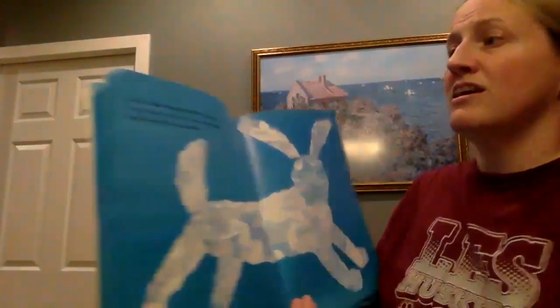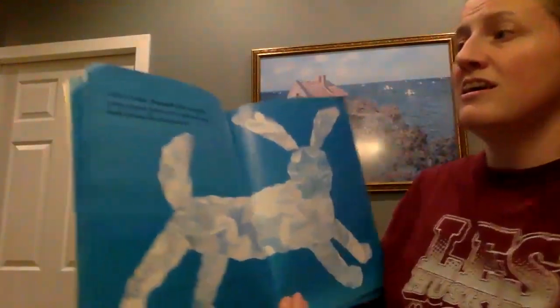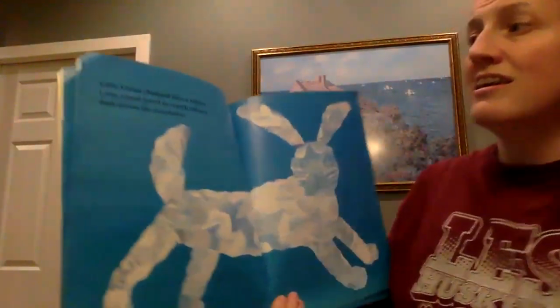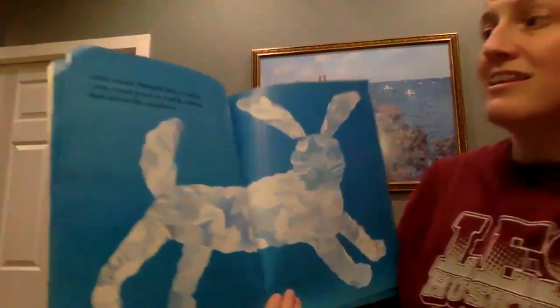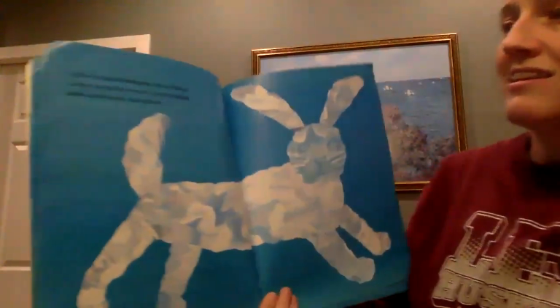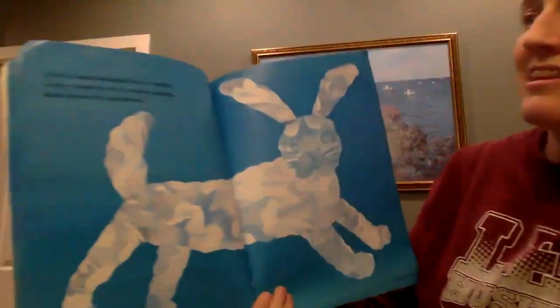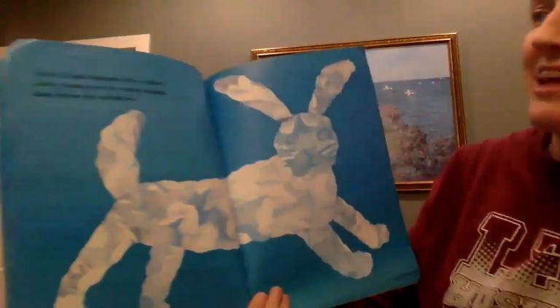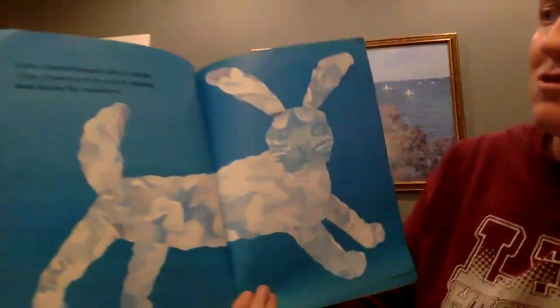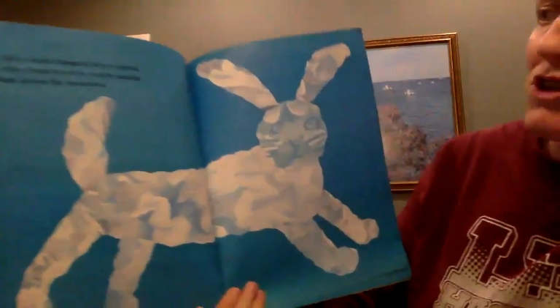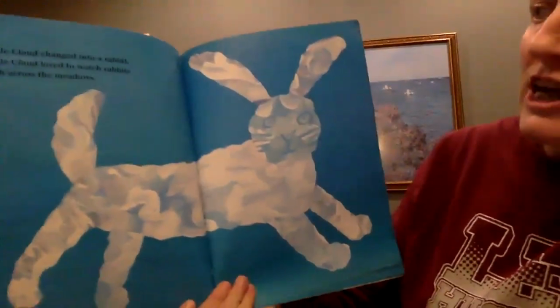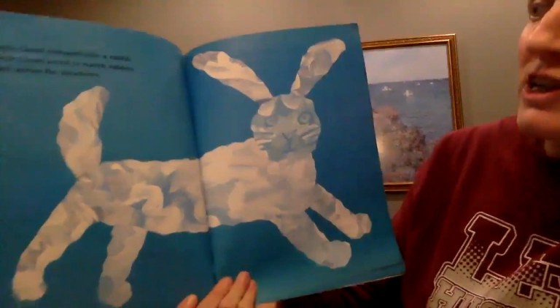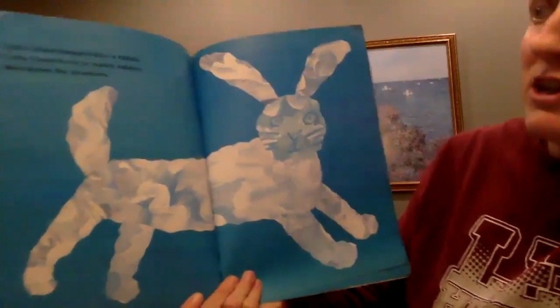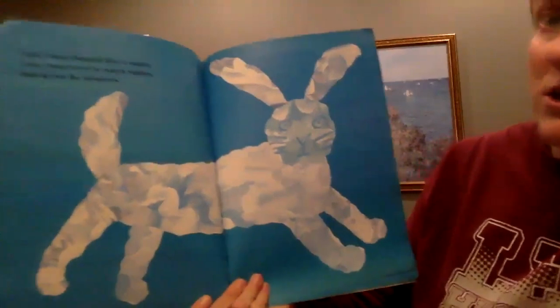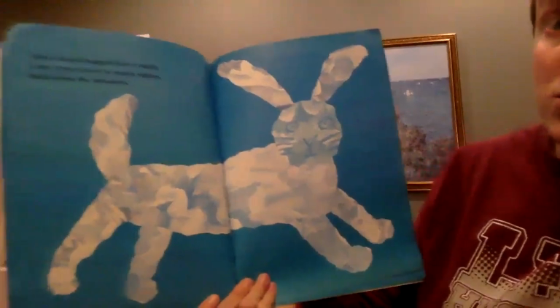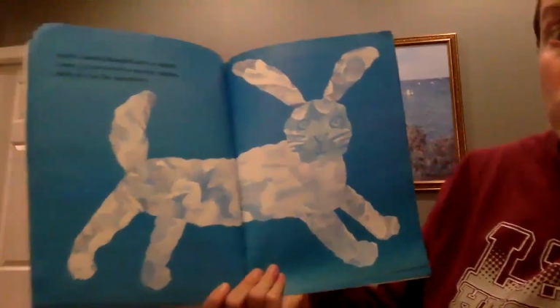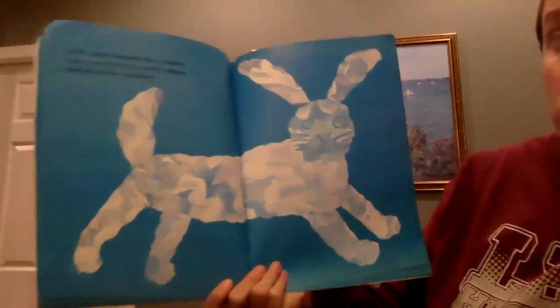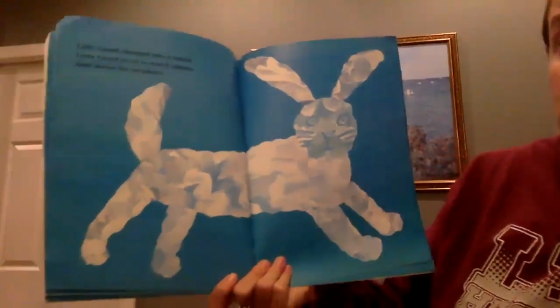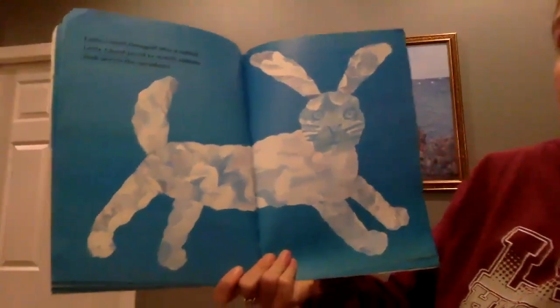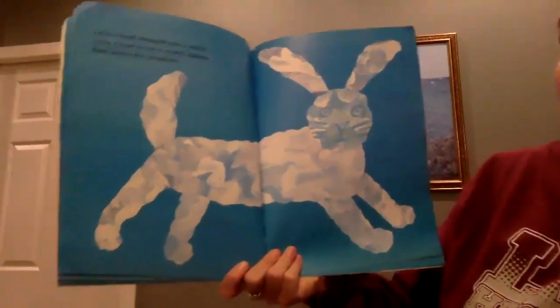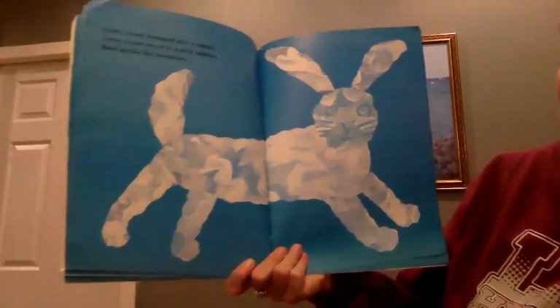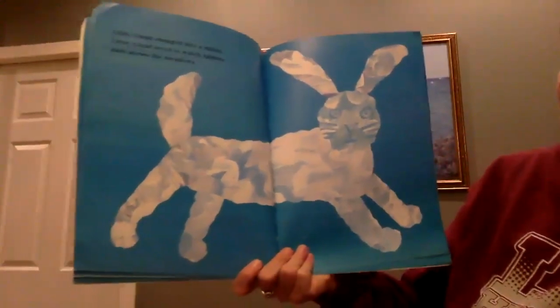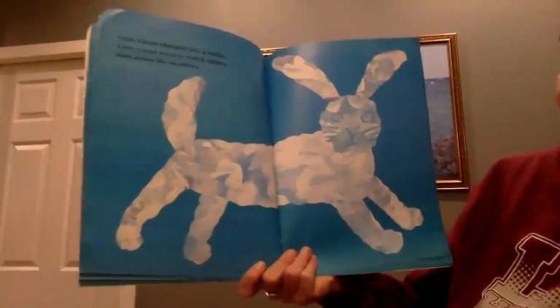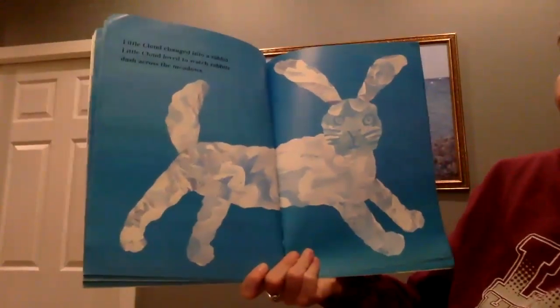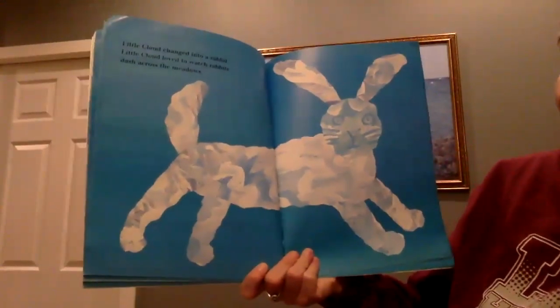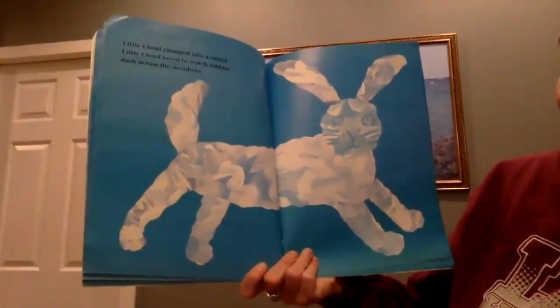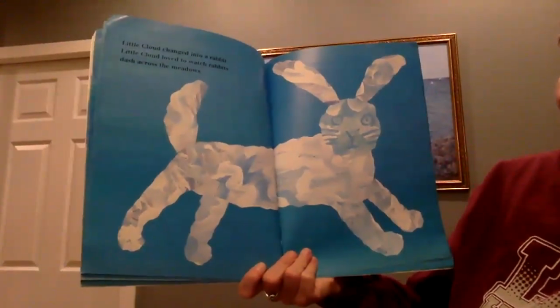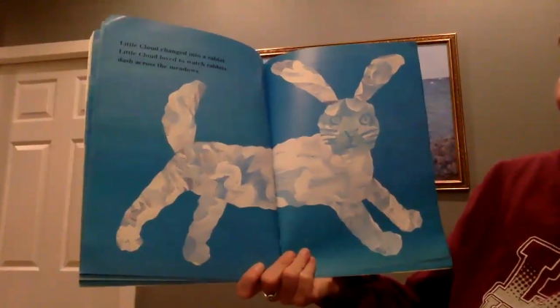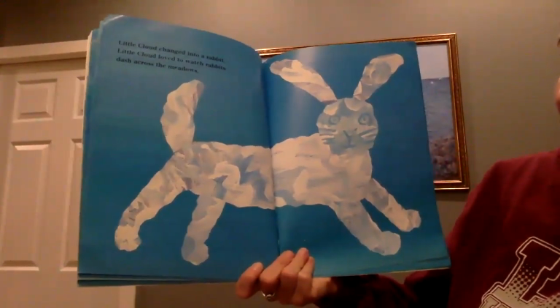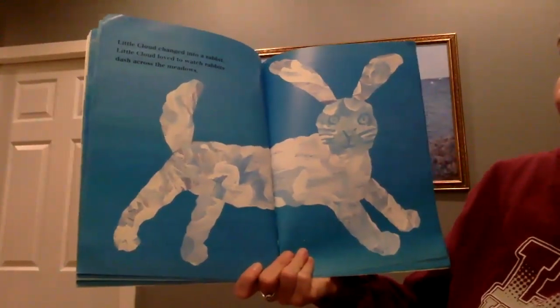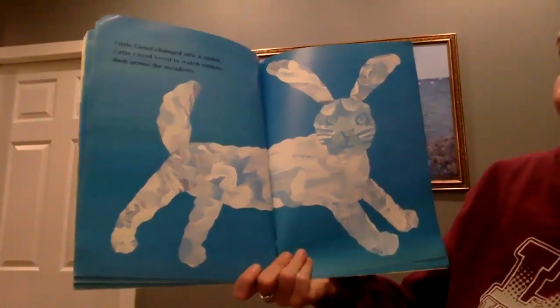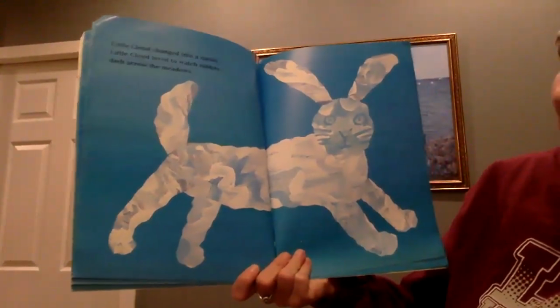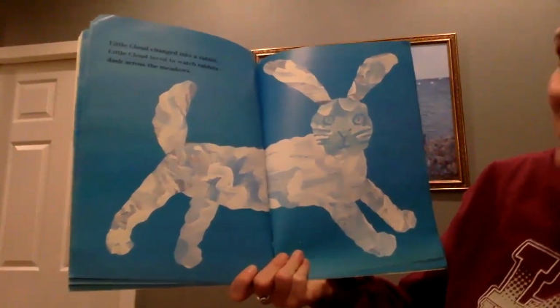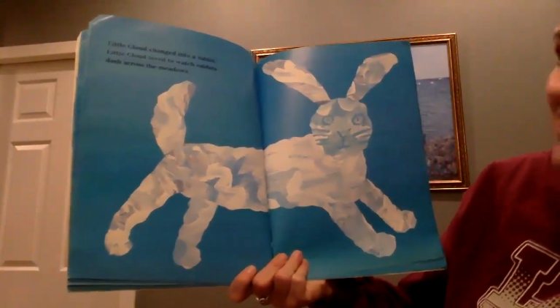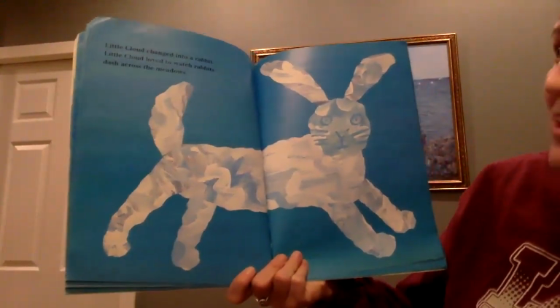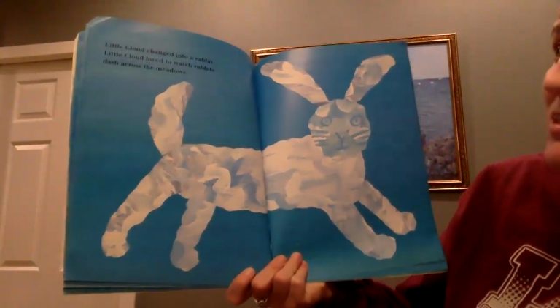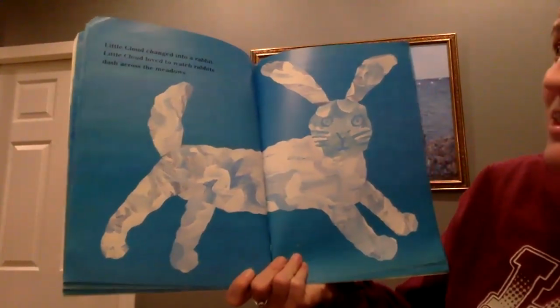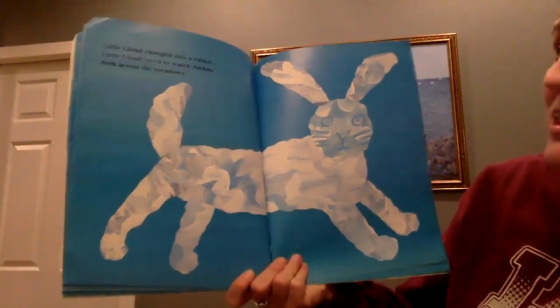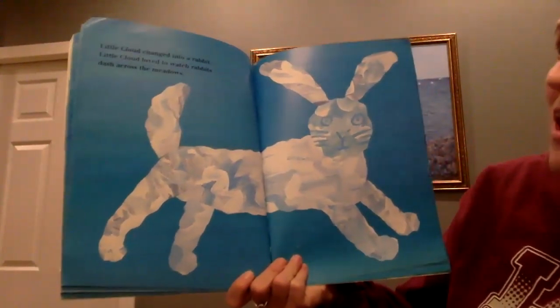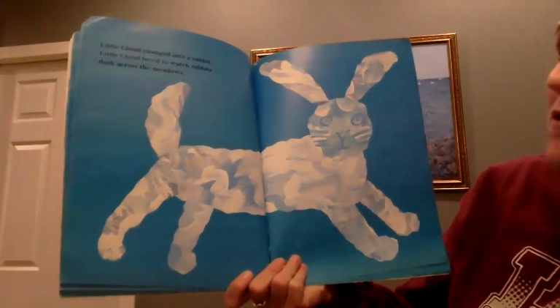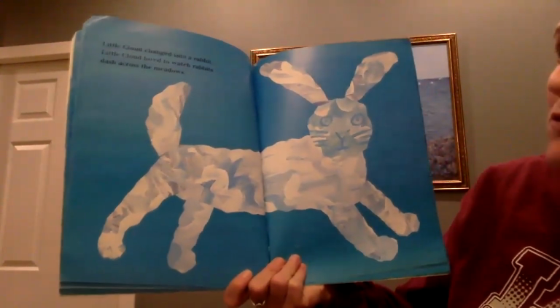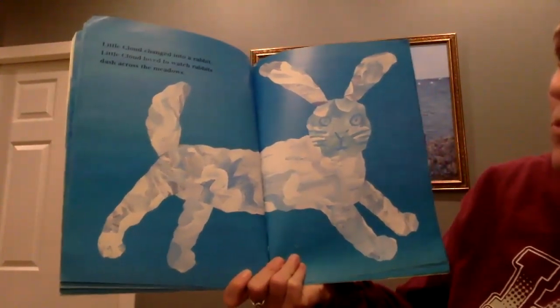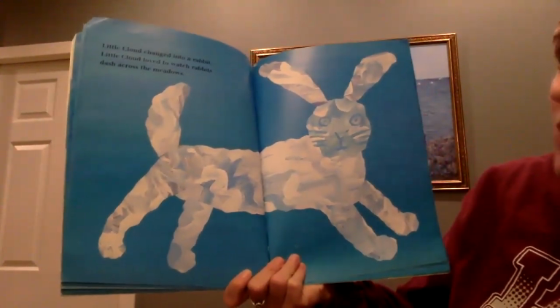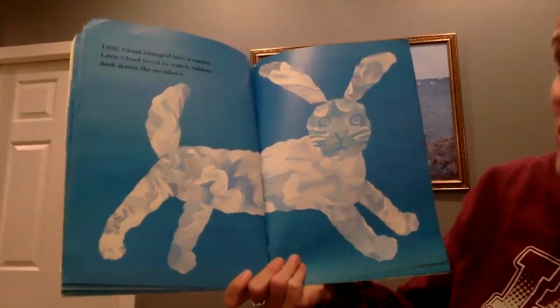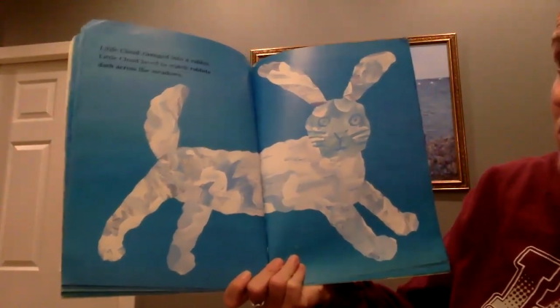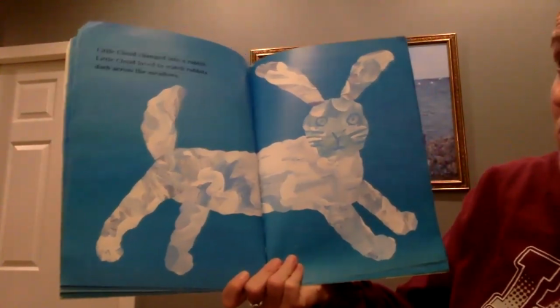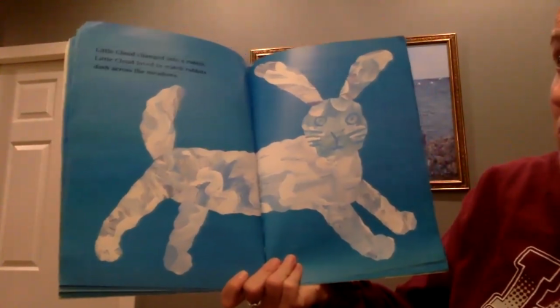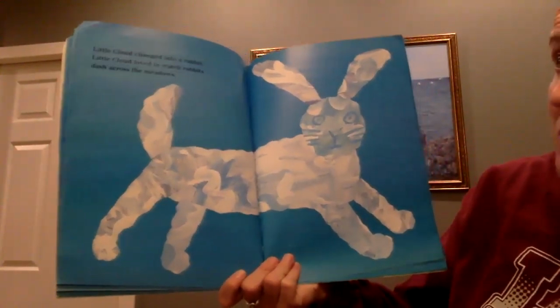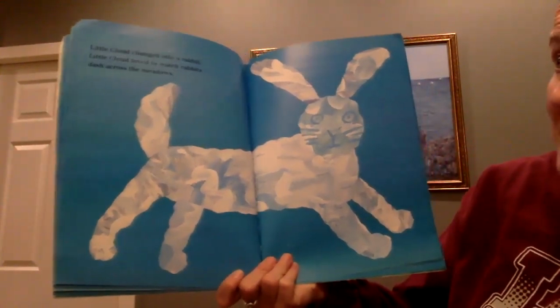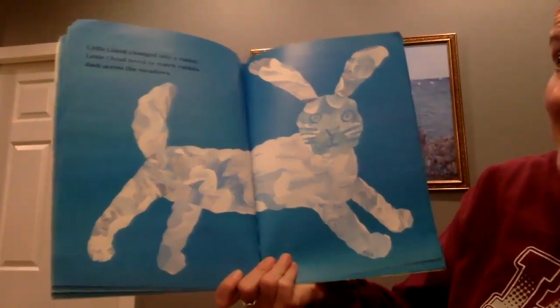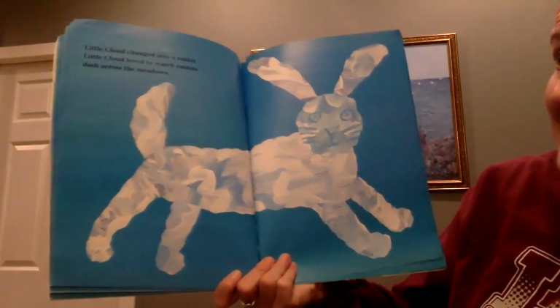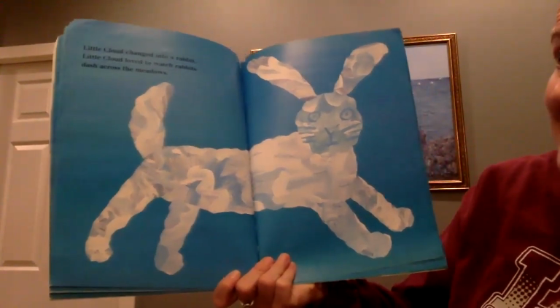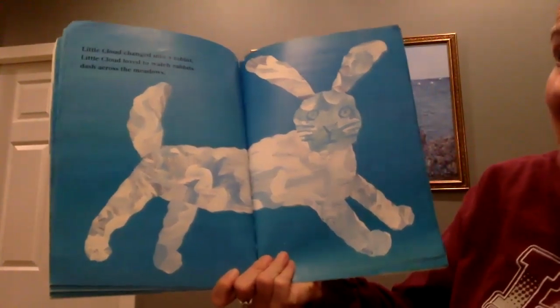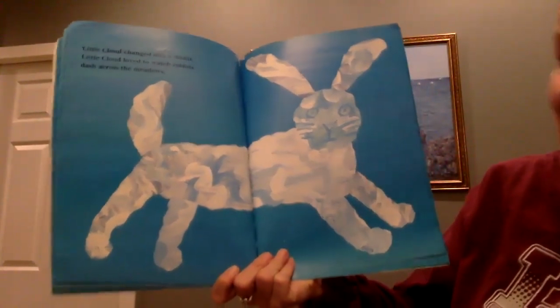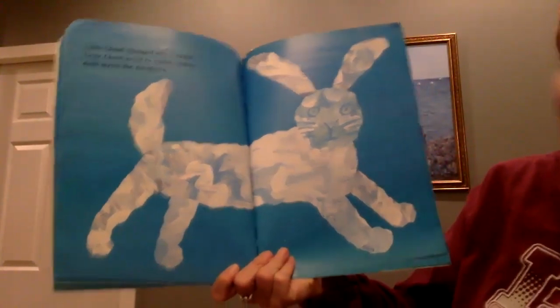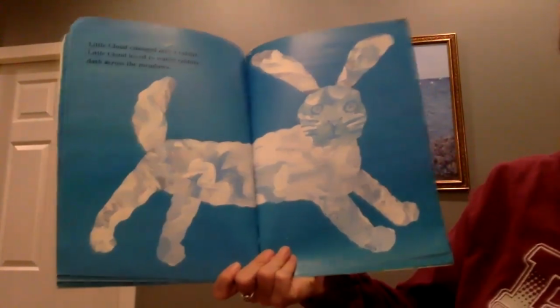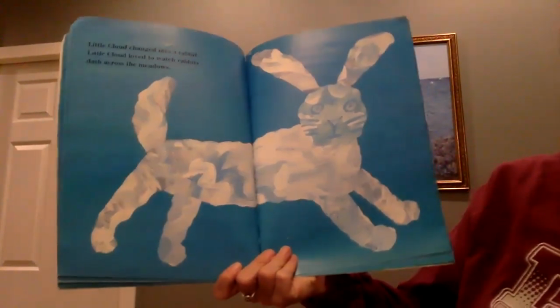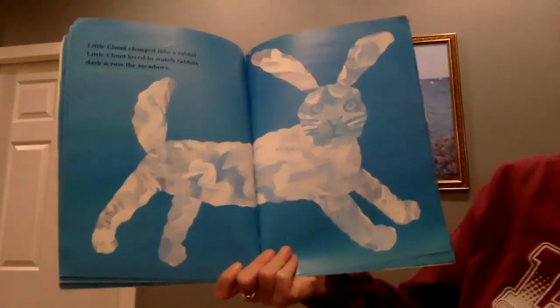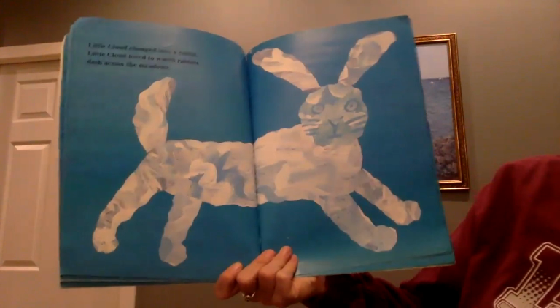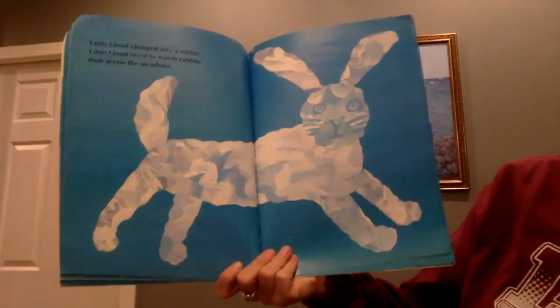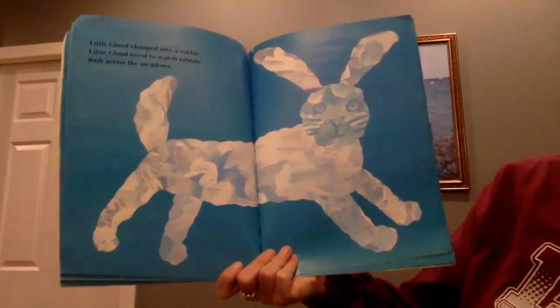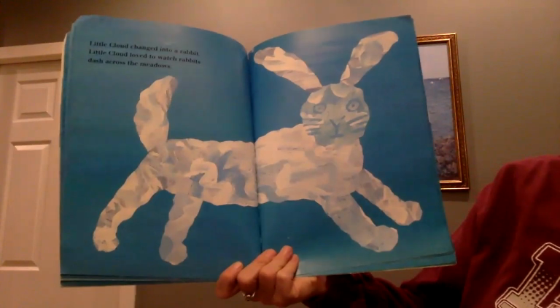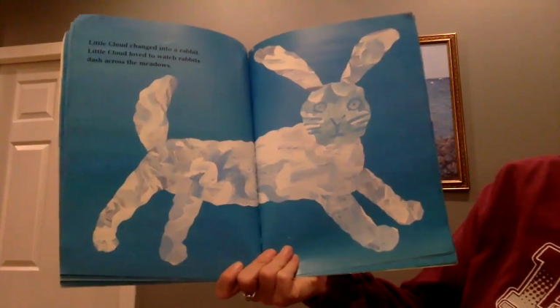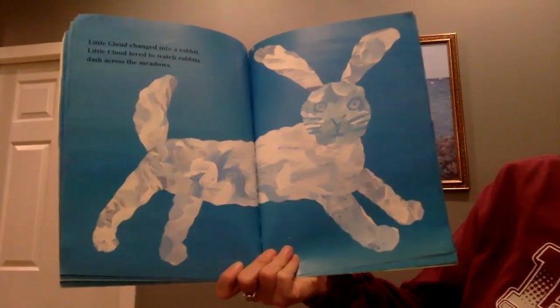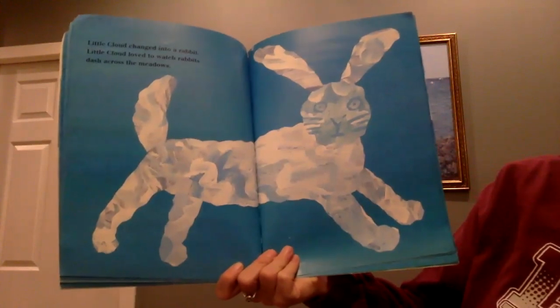Little Cloud changed into a rabbit. Little Cloud loved to watch rabbits dash across the meadows.